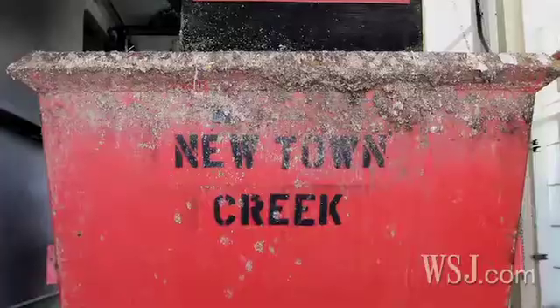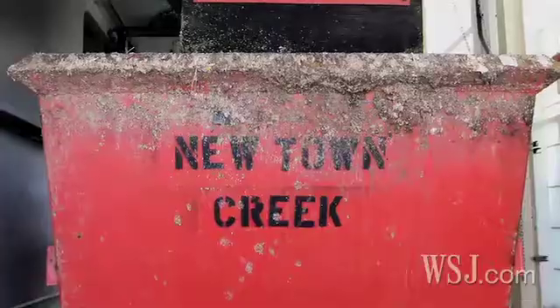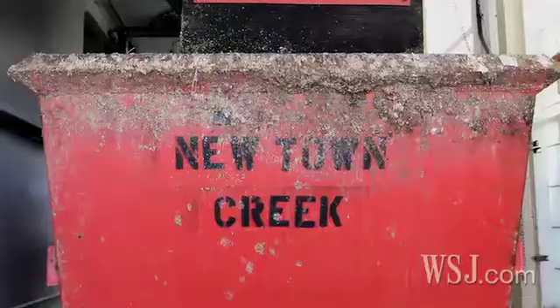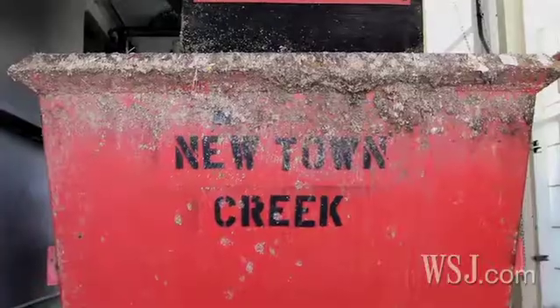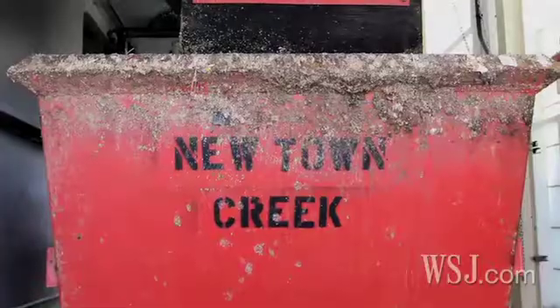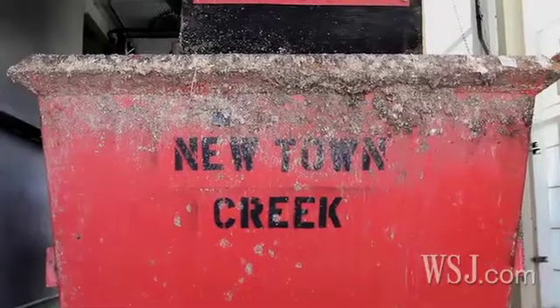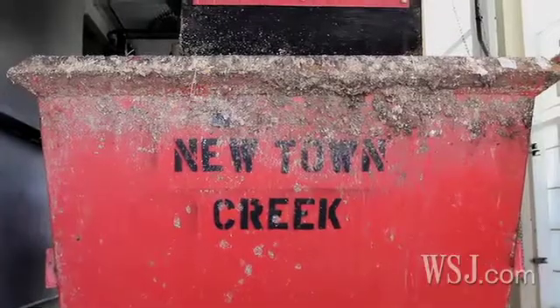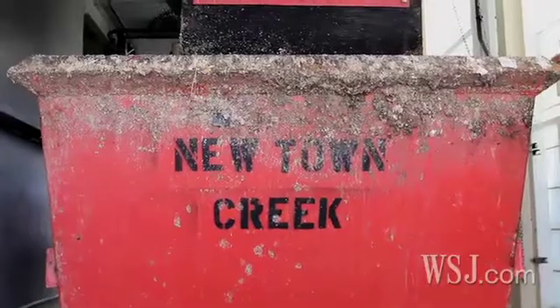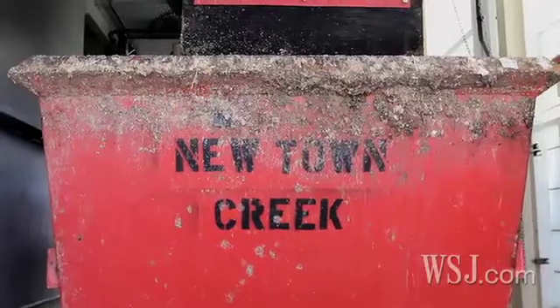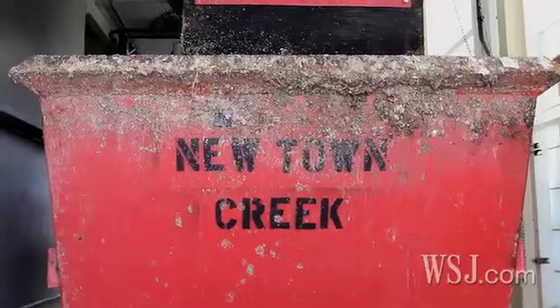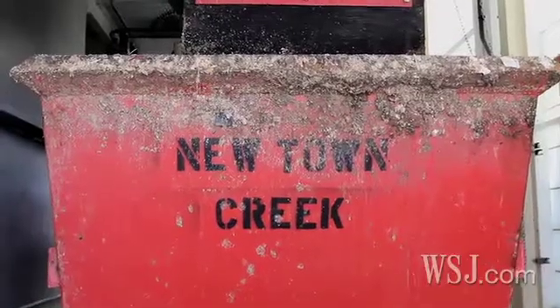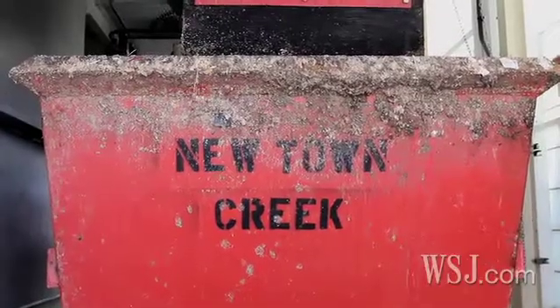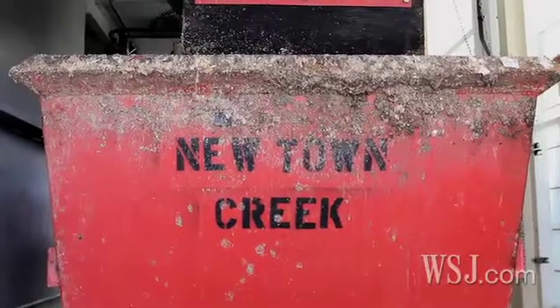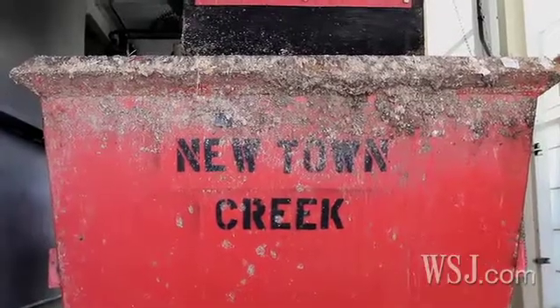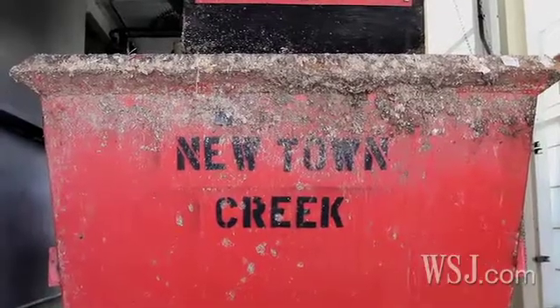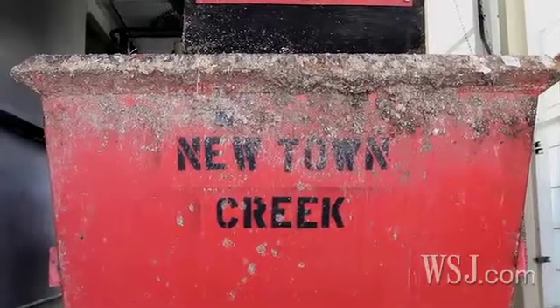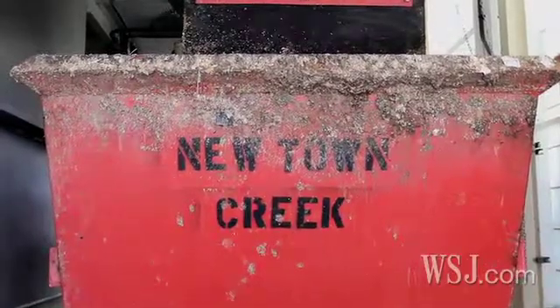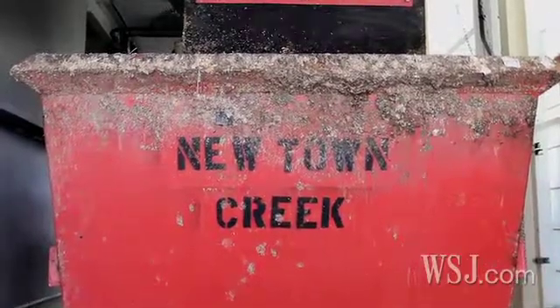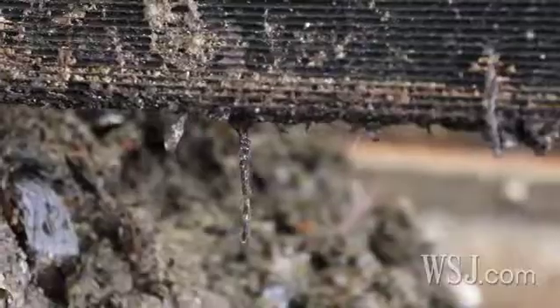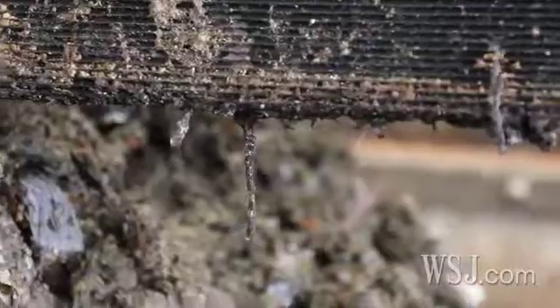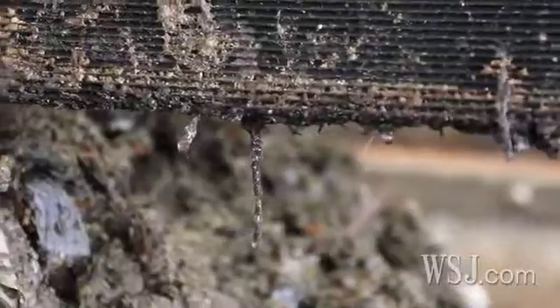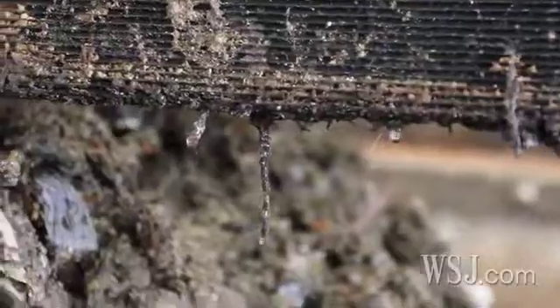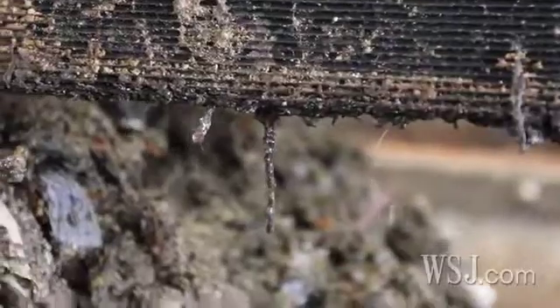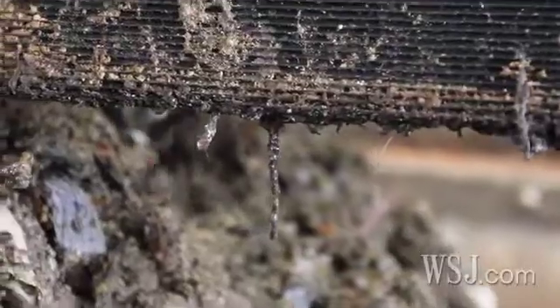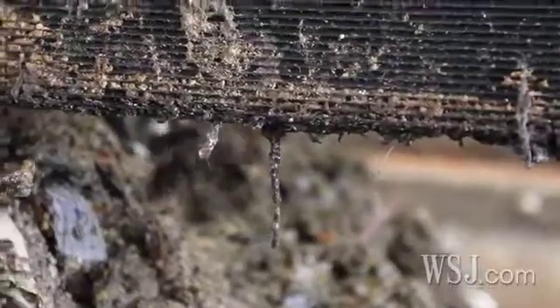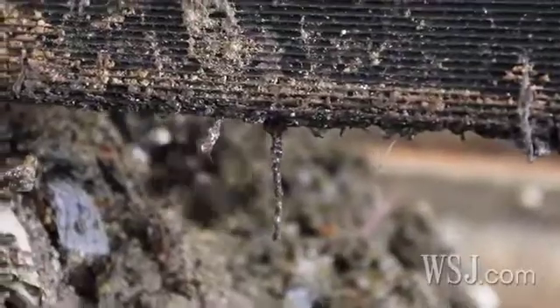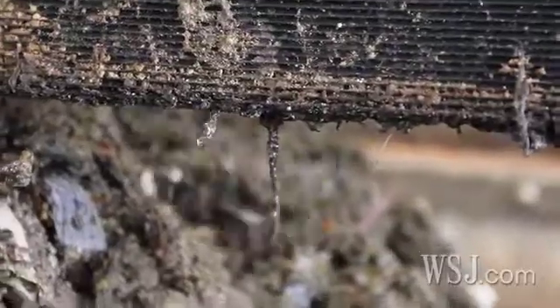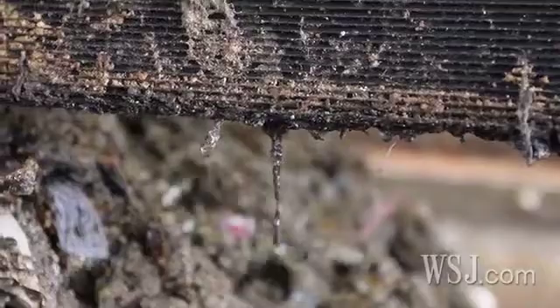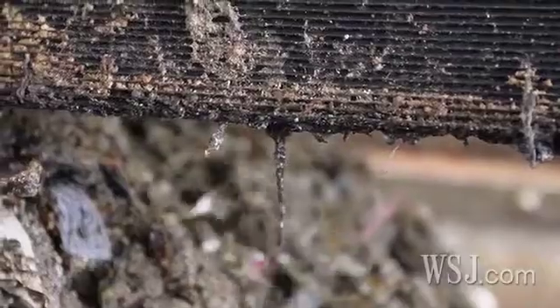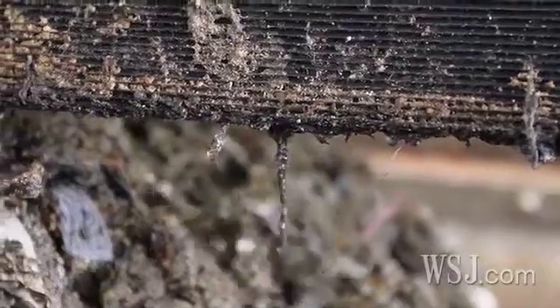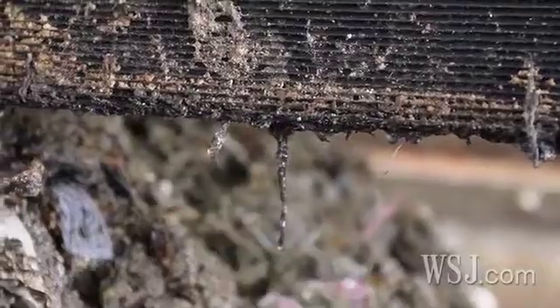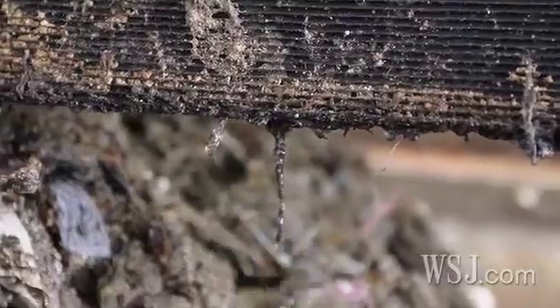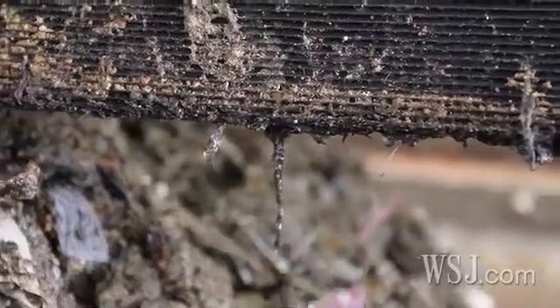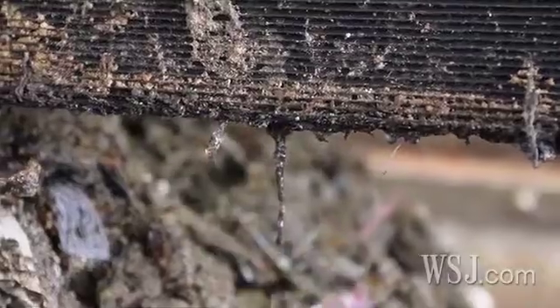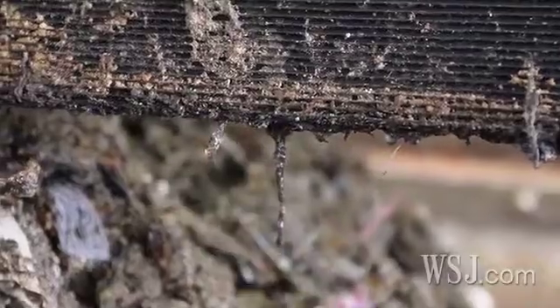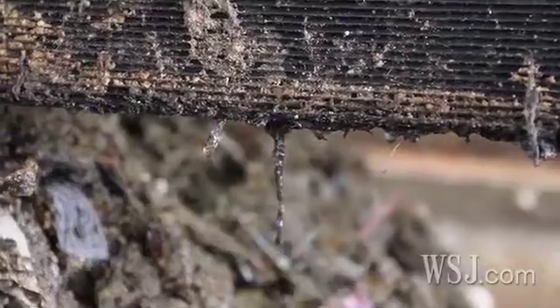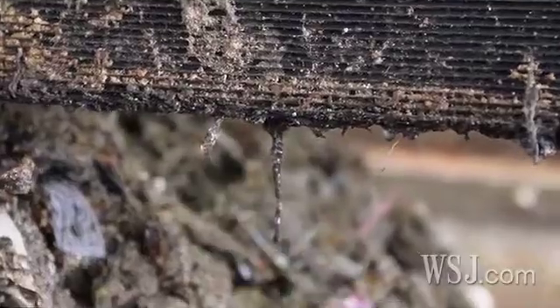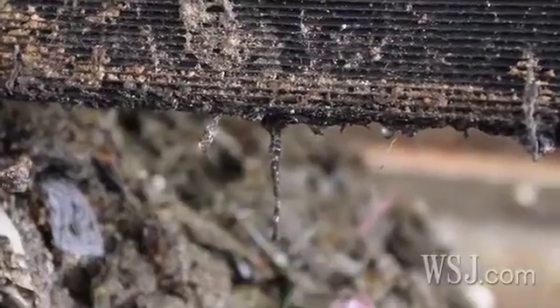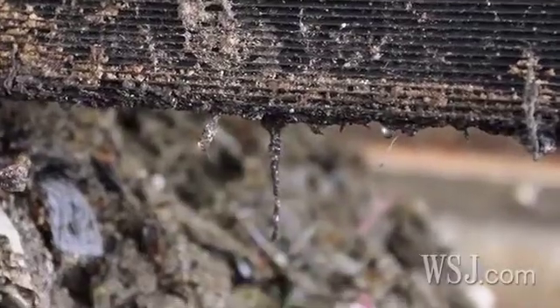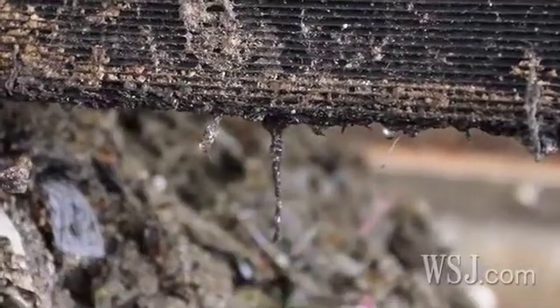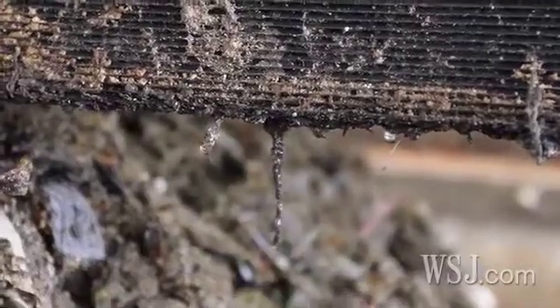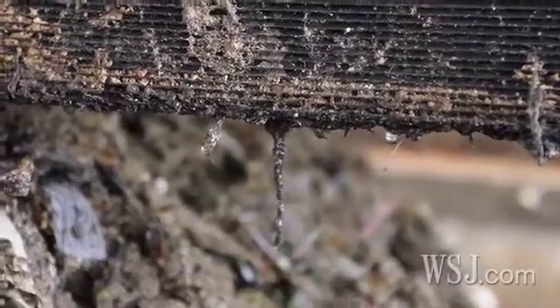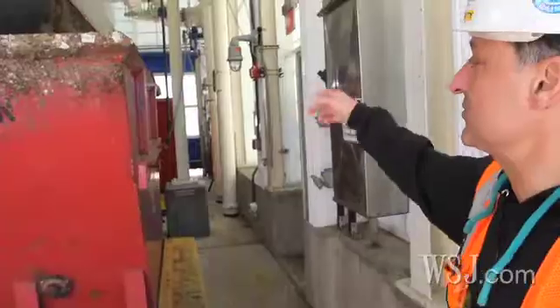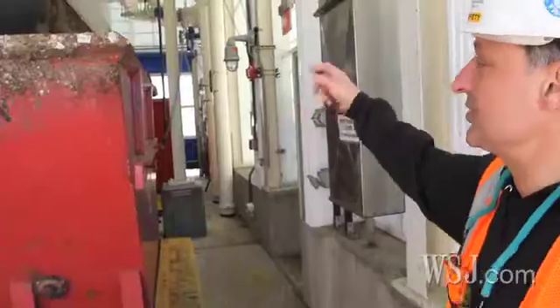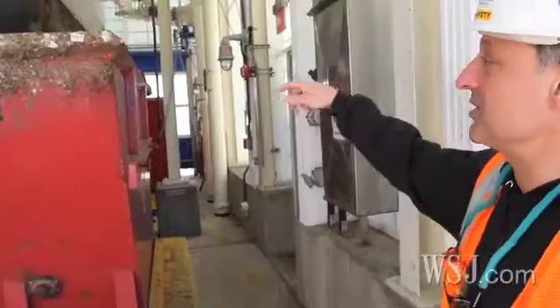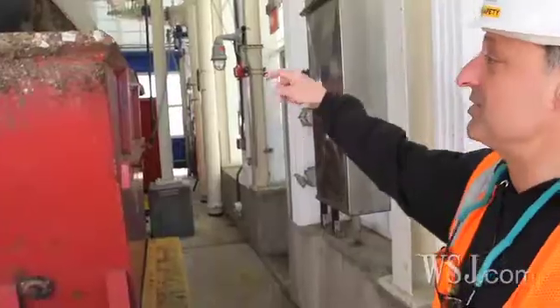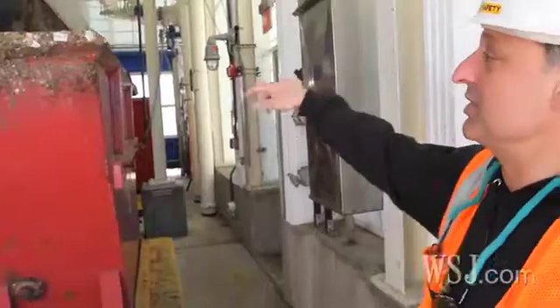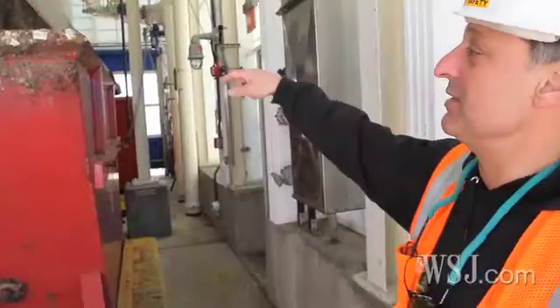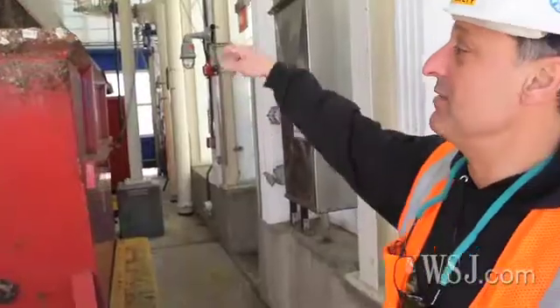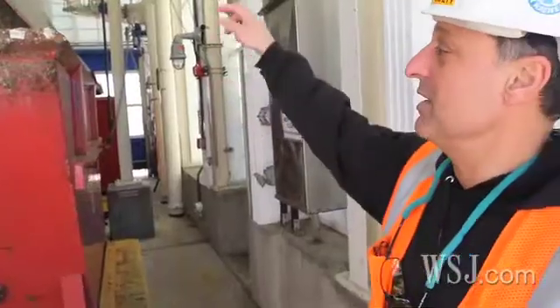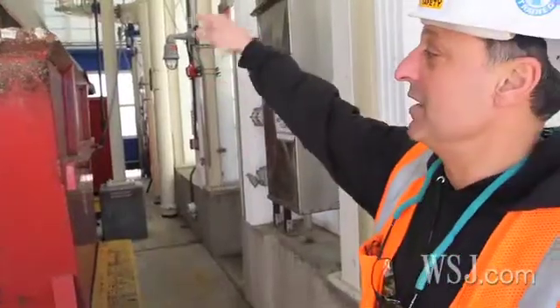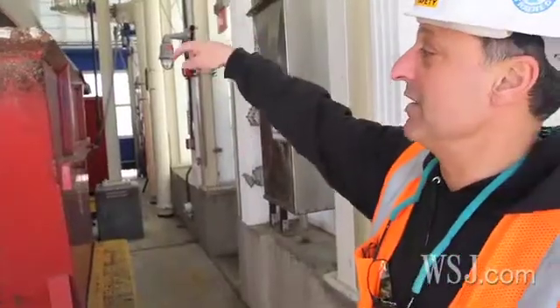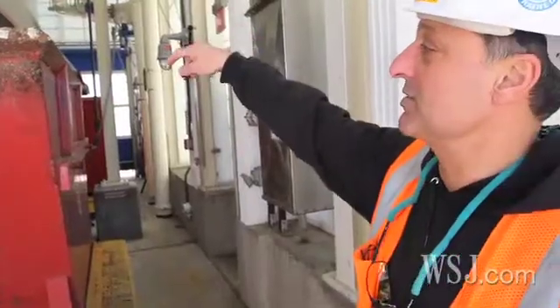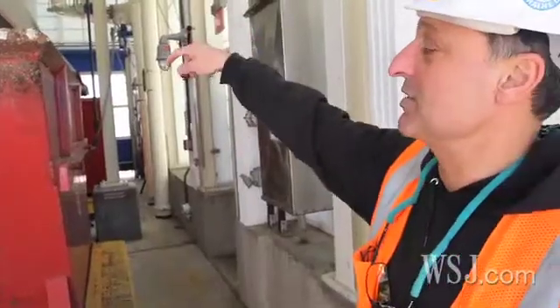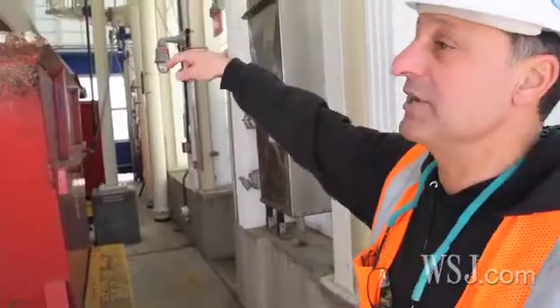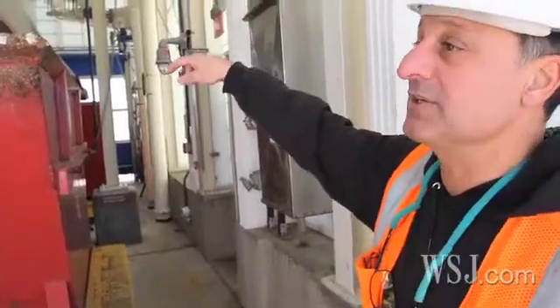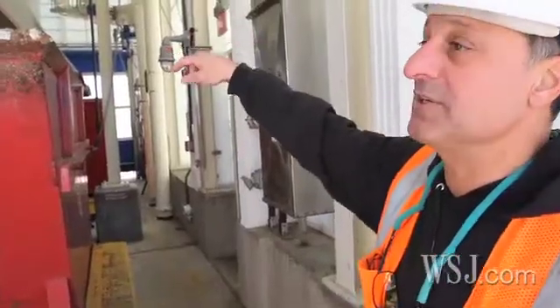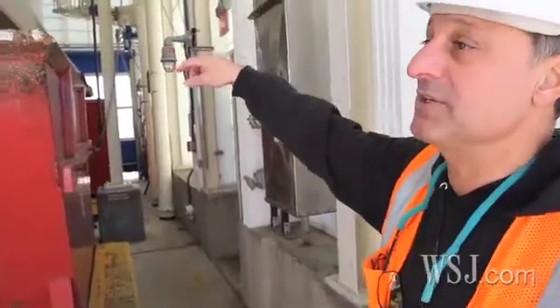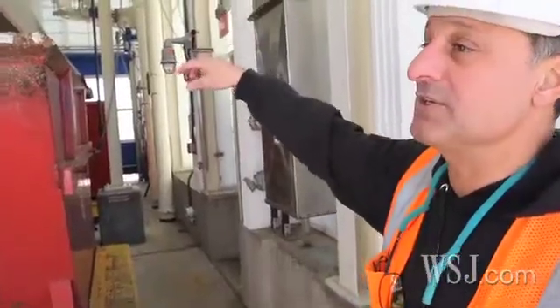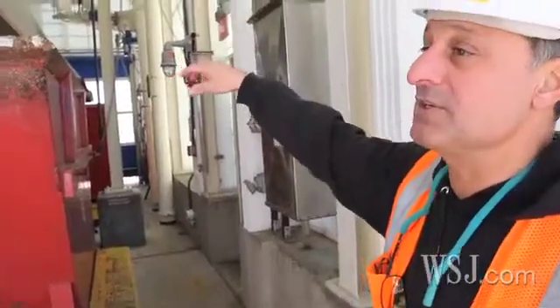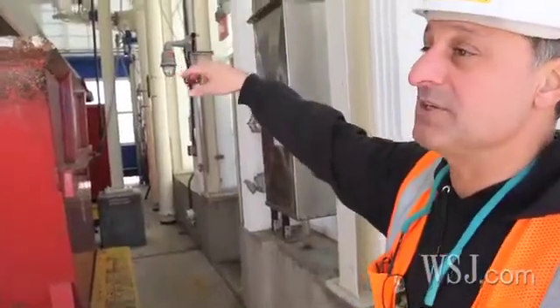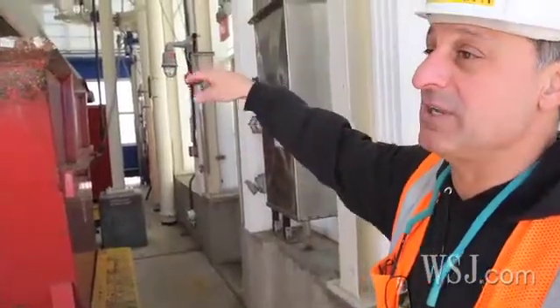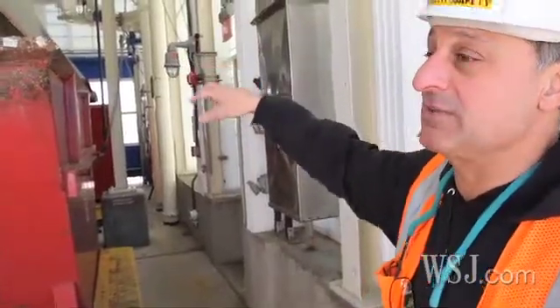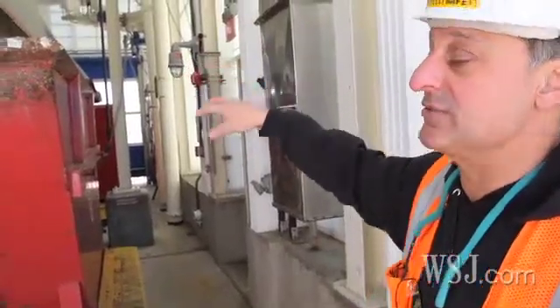This is the grease collection. Everything that's floatable from the tanks is sent here and is collected in these containers.